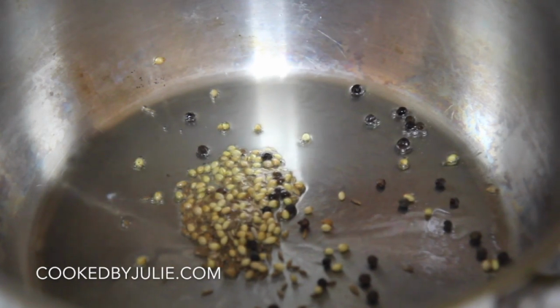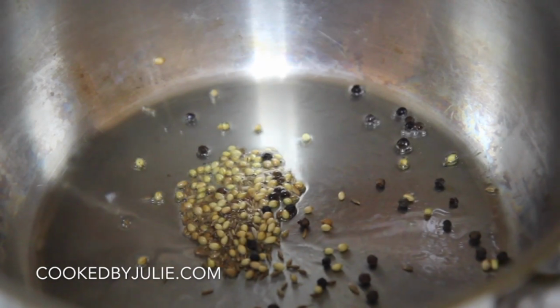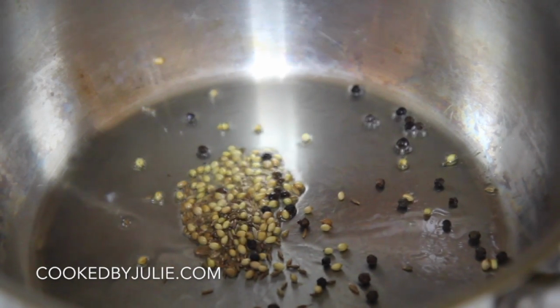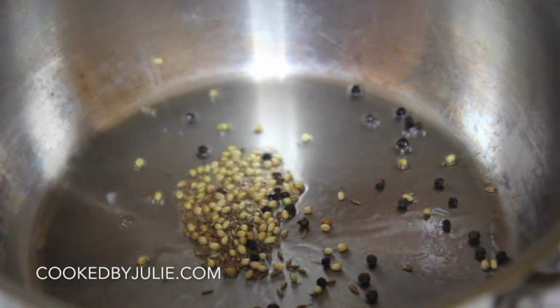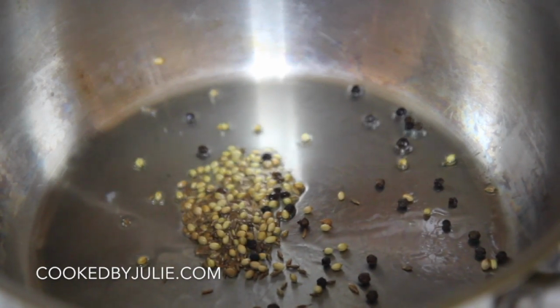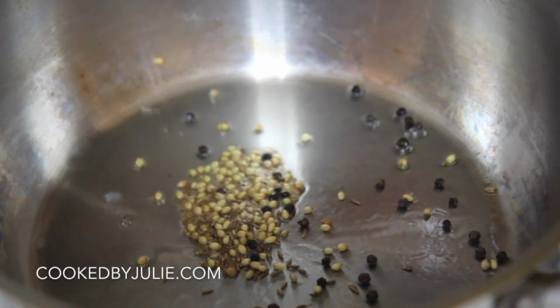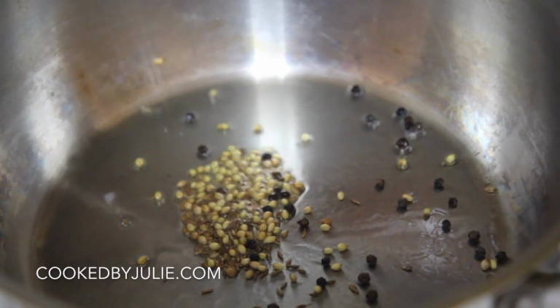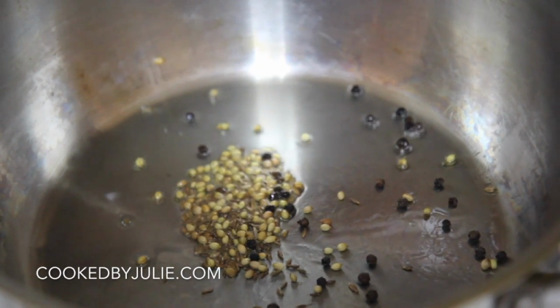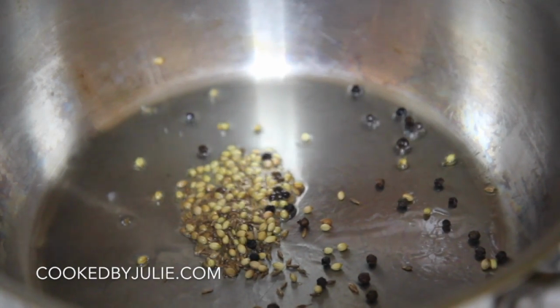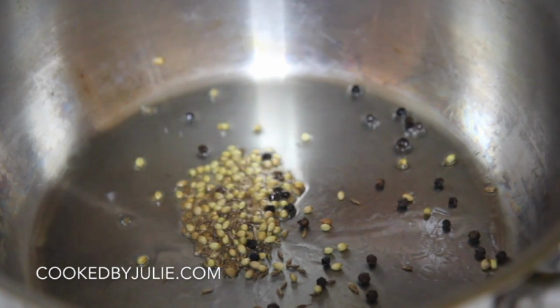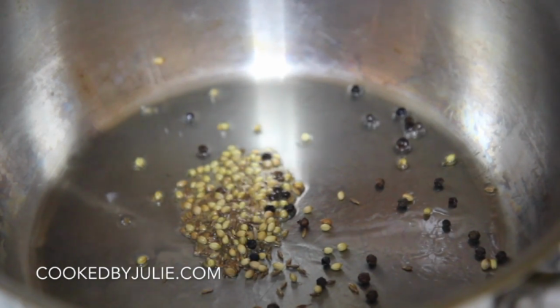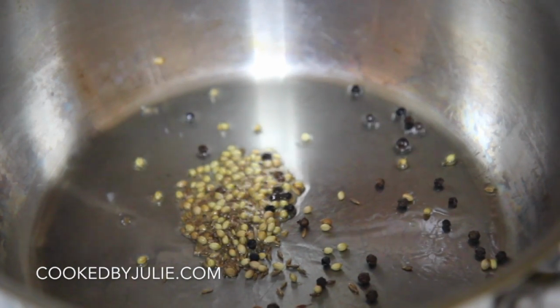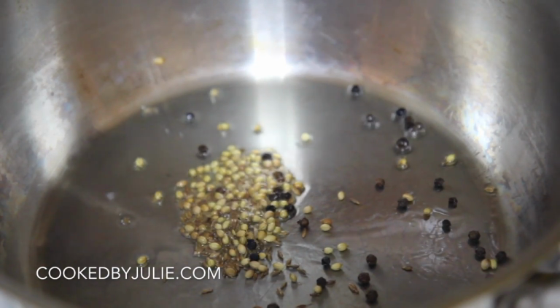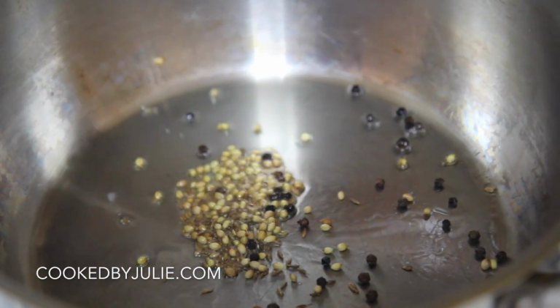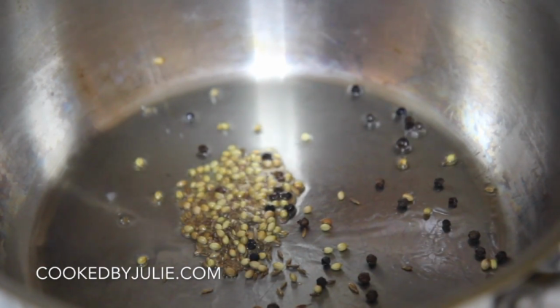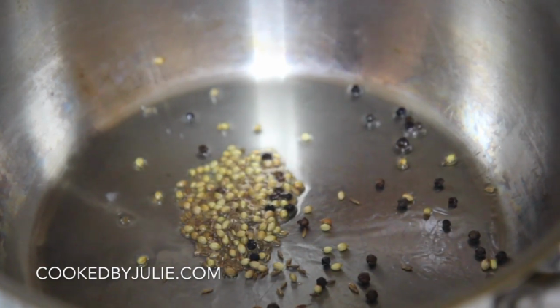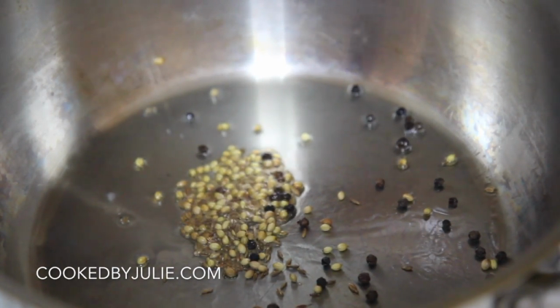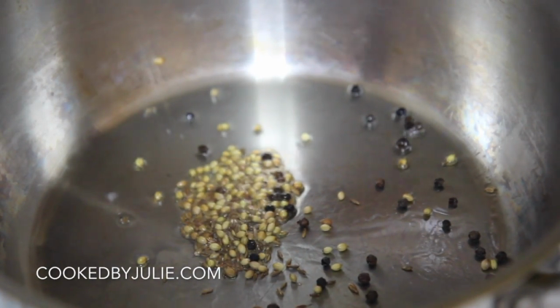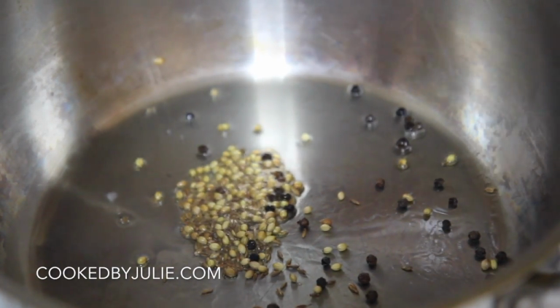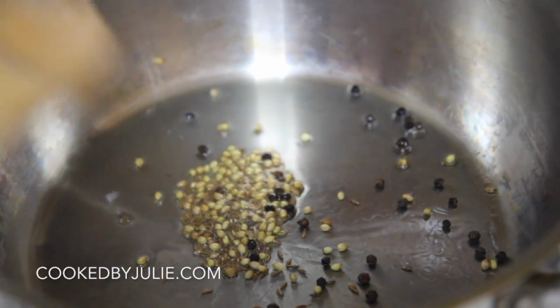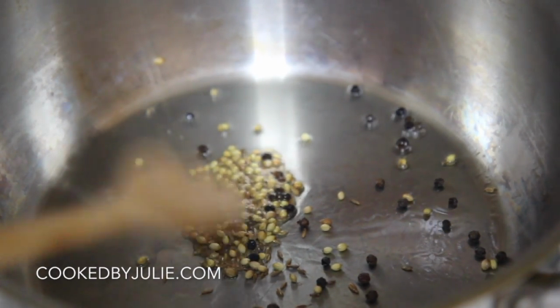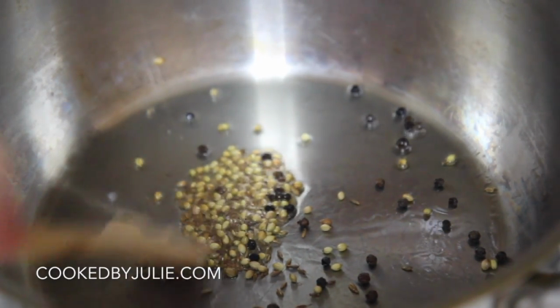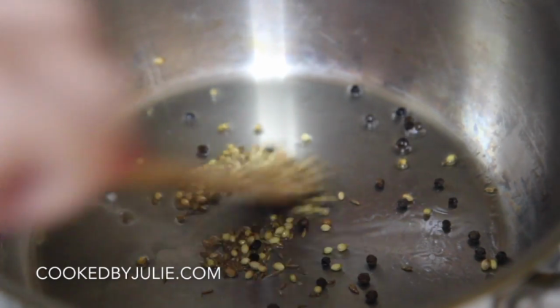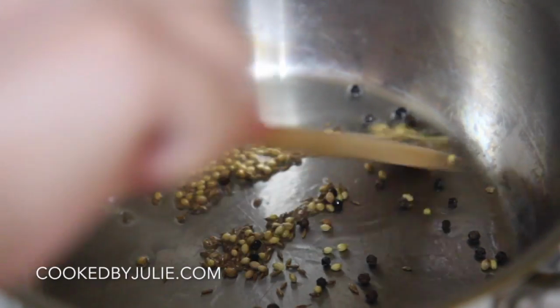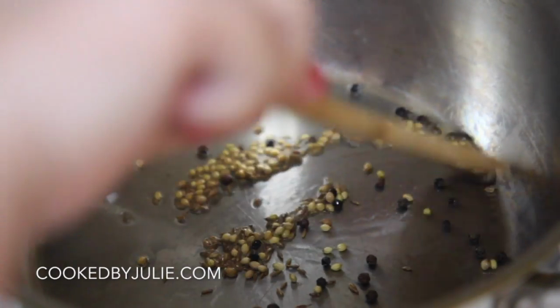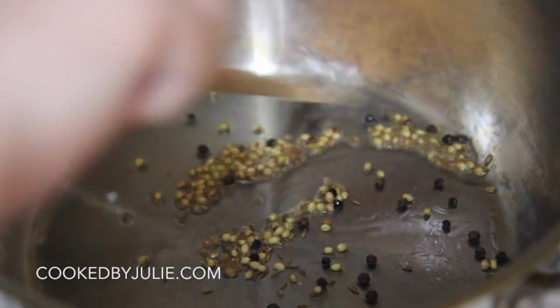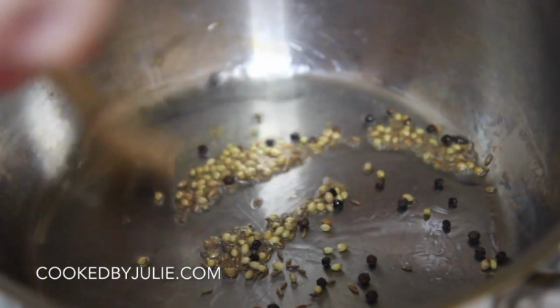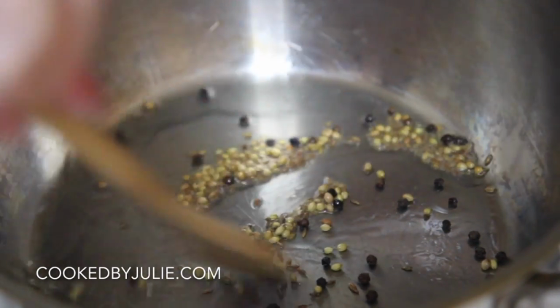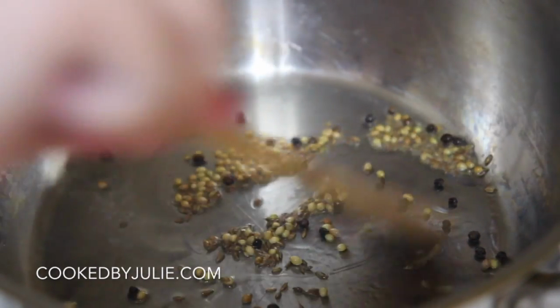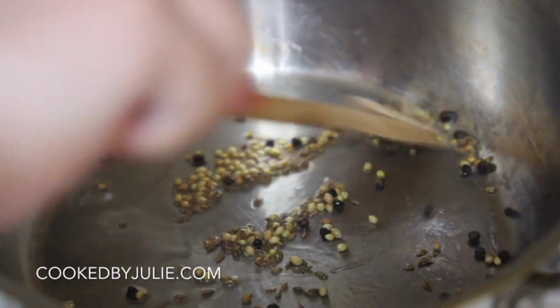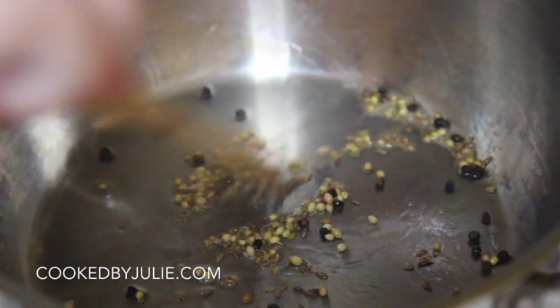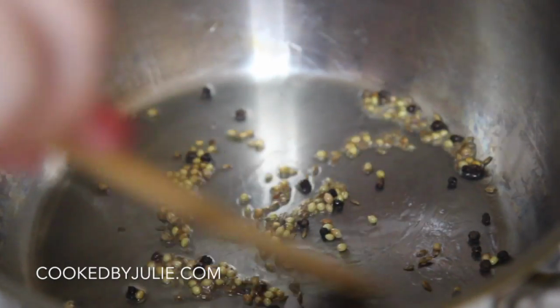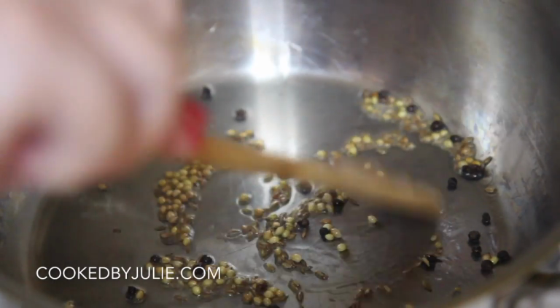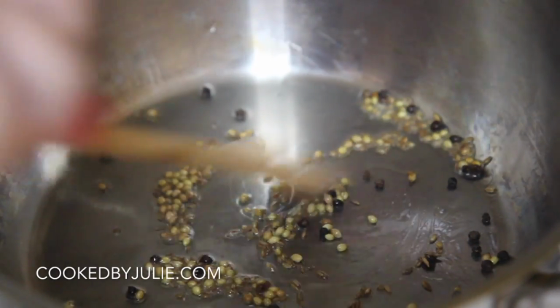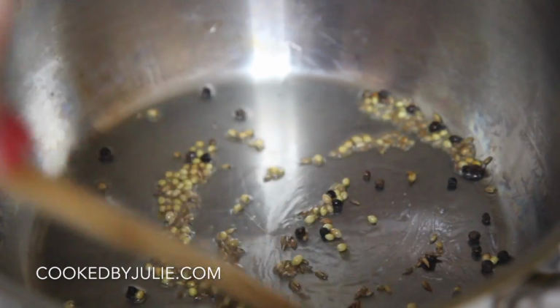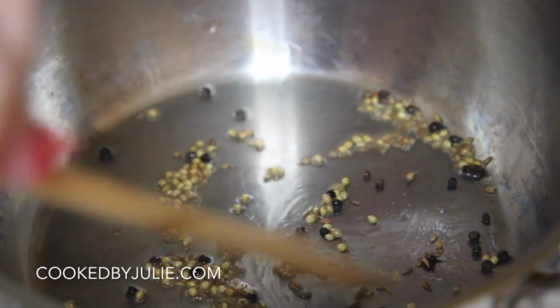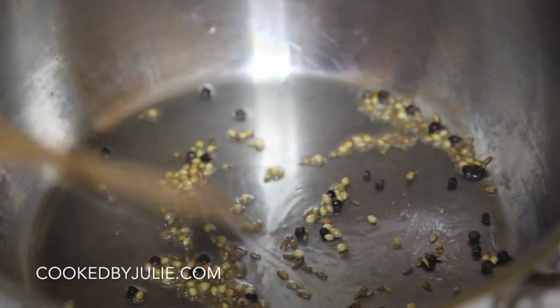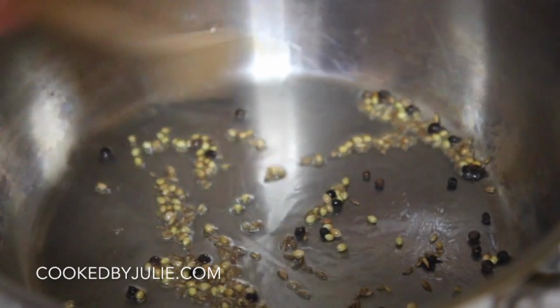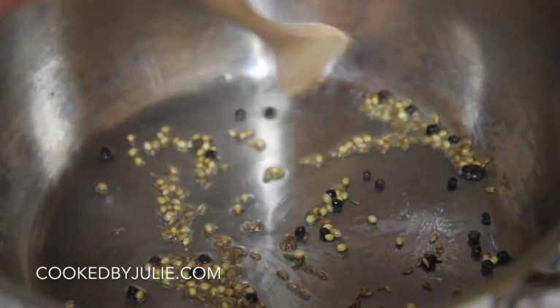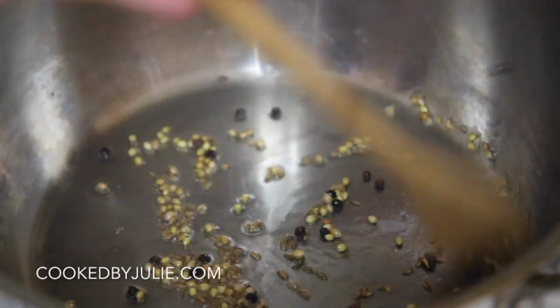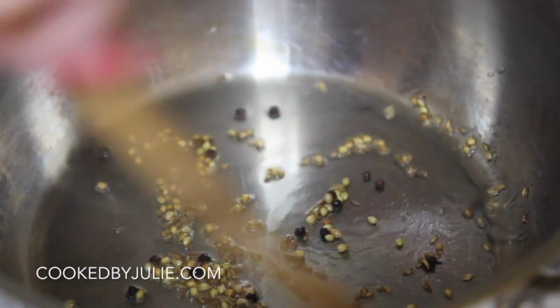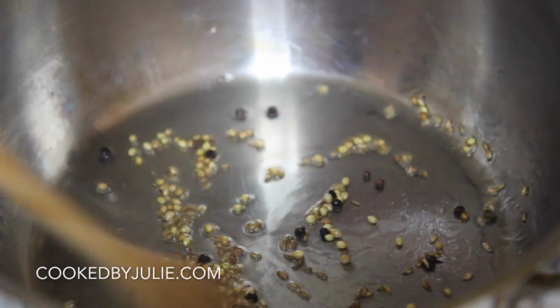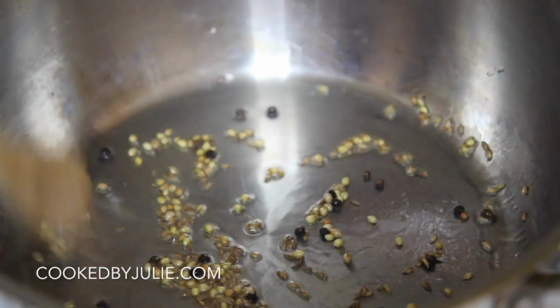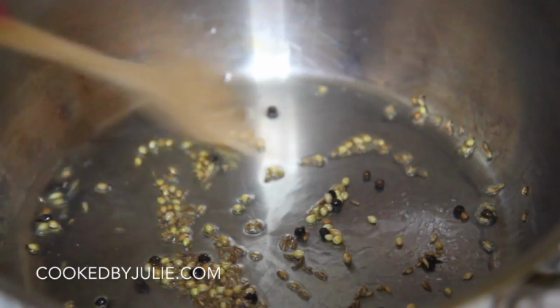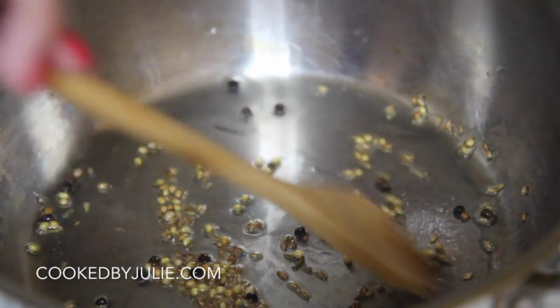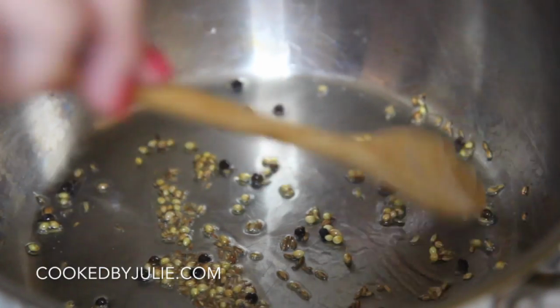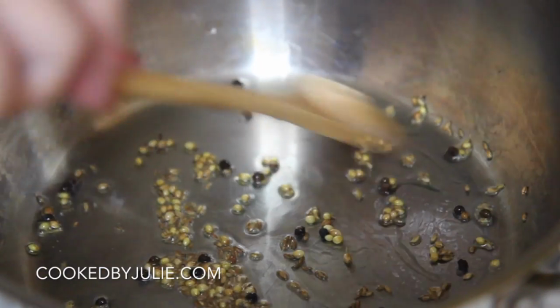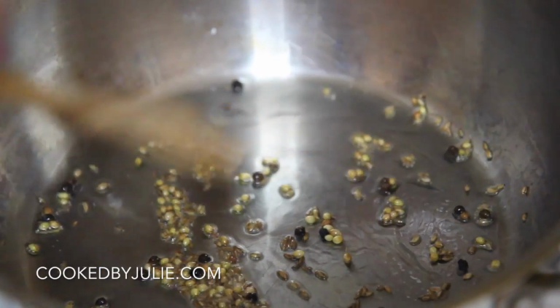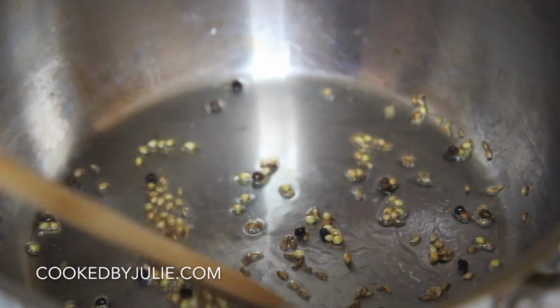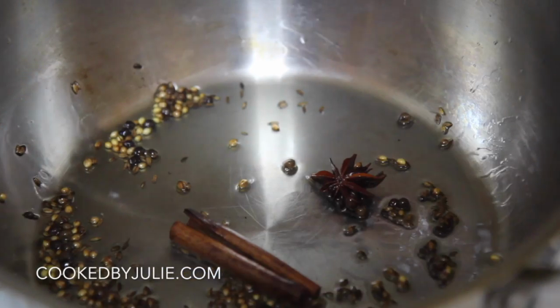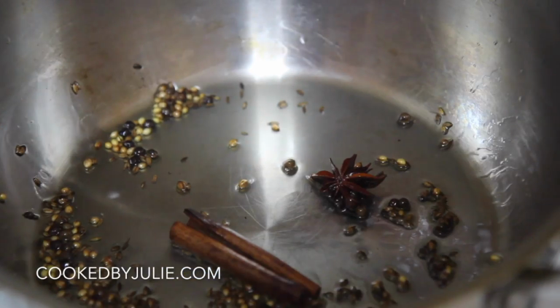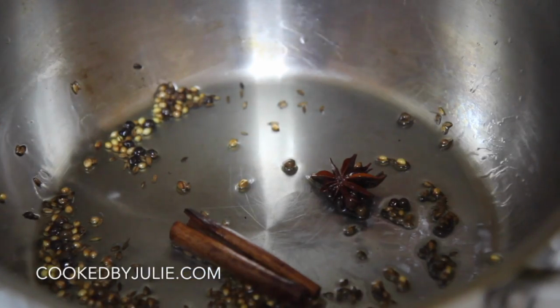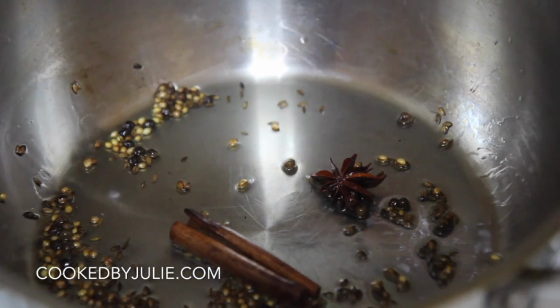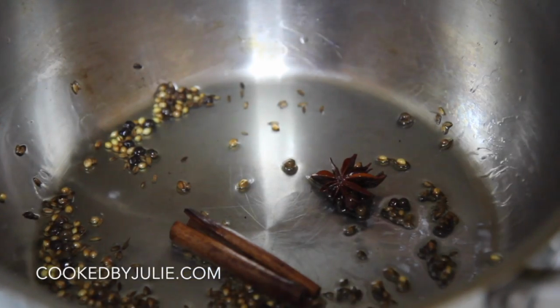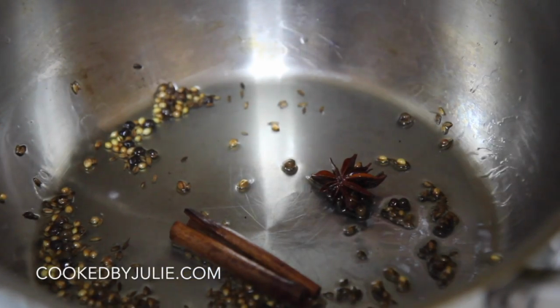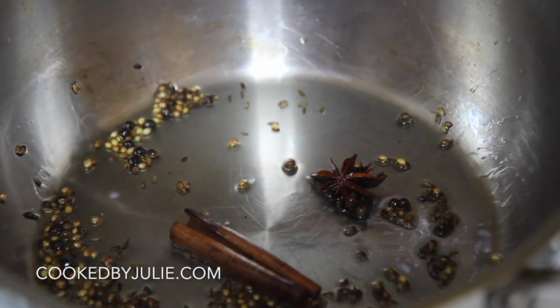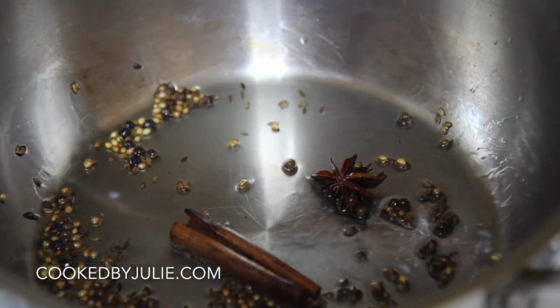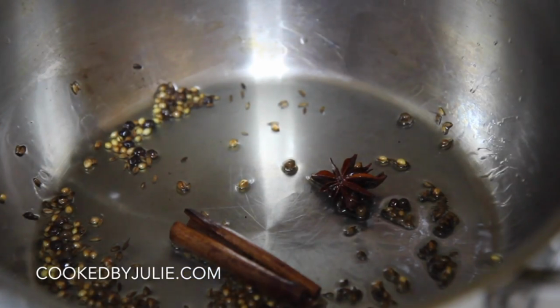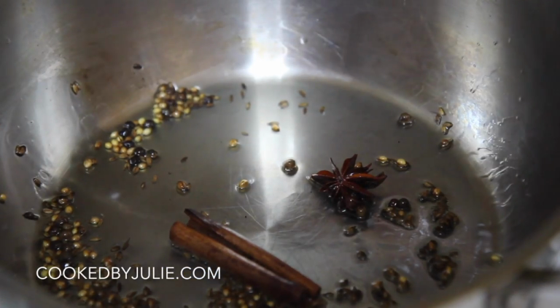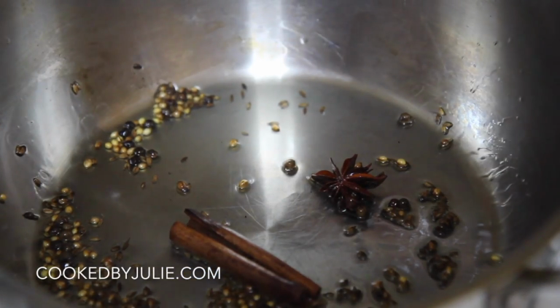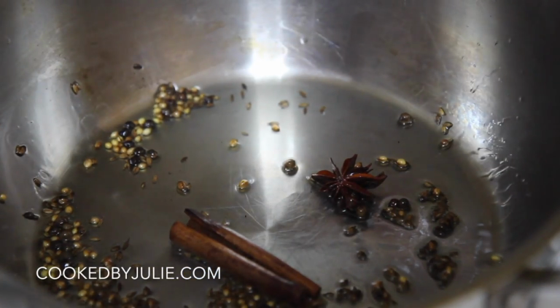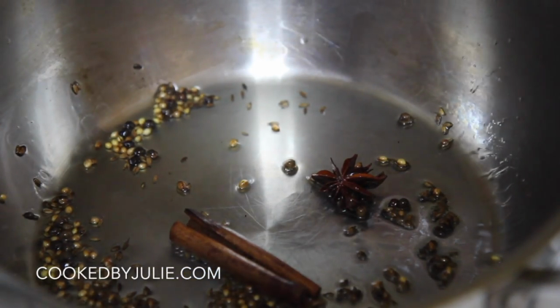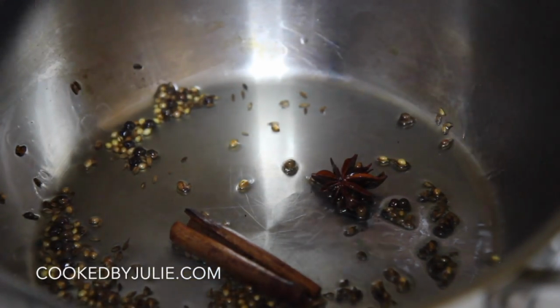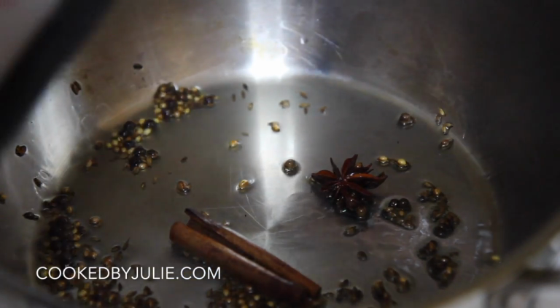With some vegetable oil, we're going to sauté the spices for about 40 seconds, then go ahead and add the shallots.